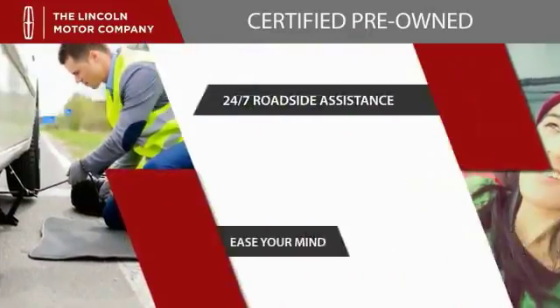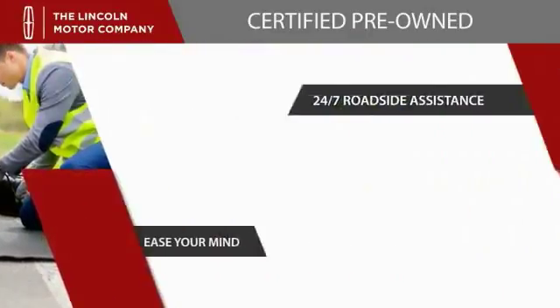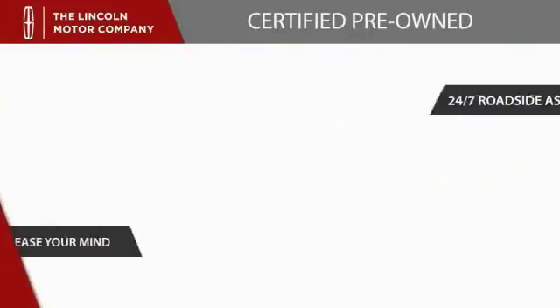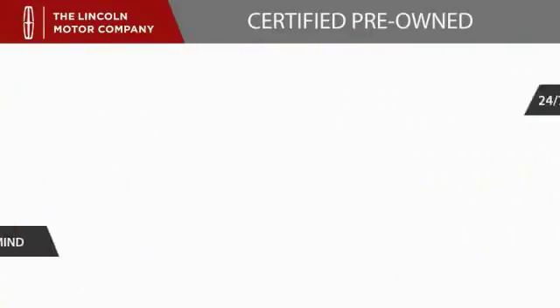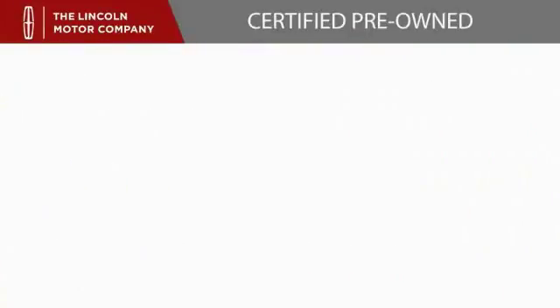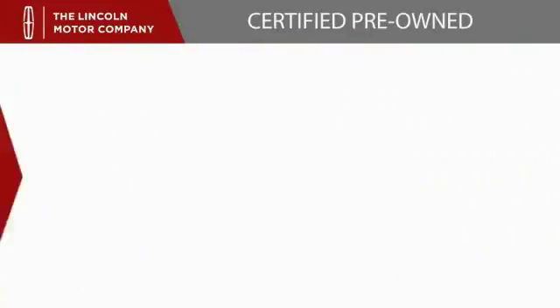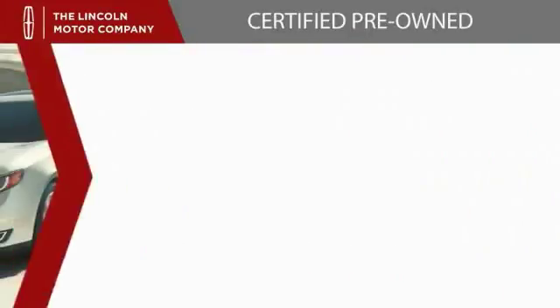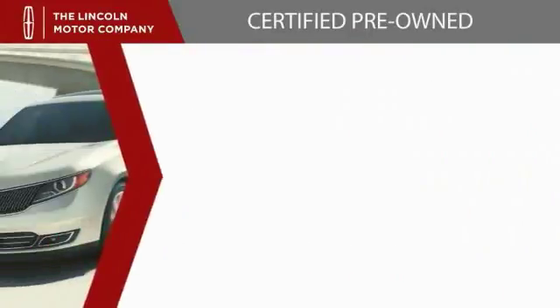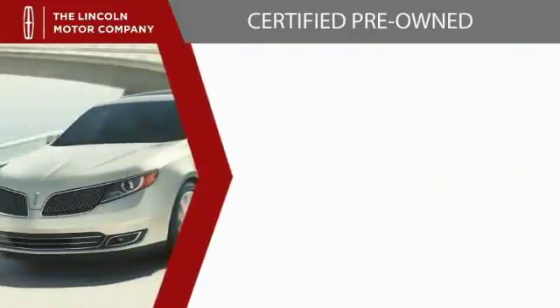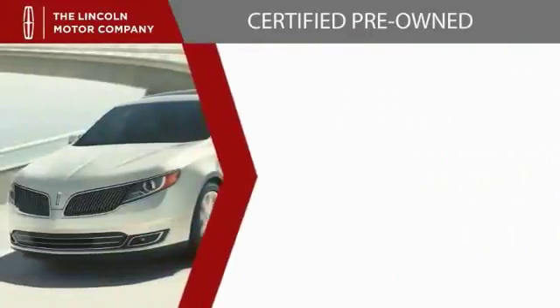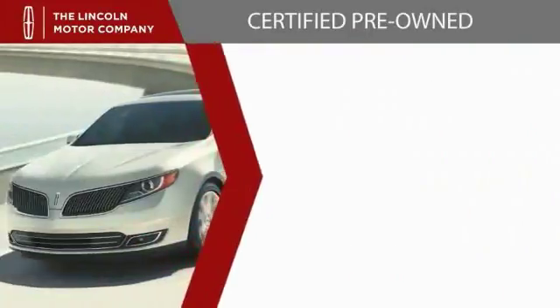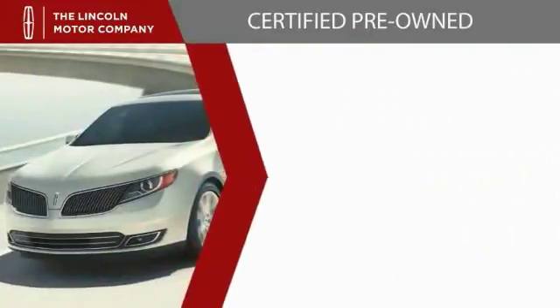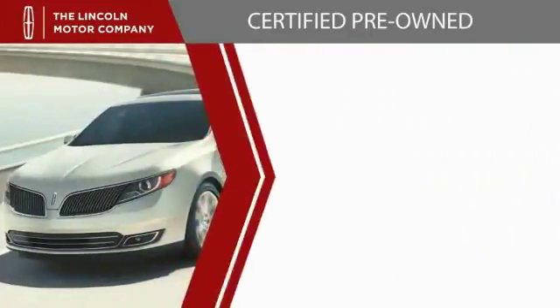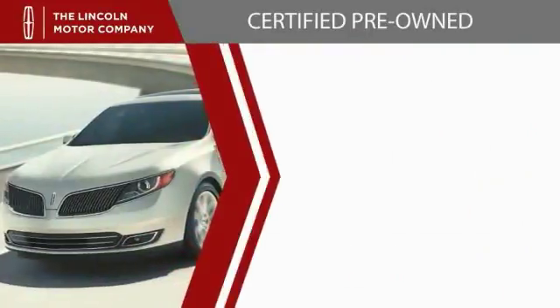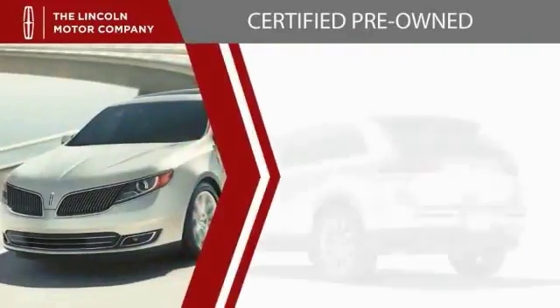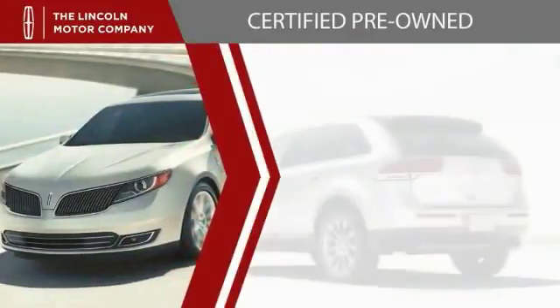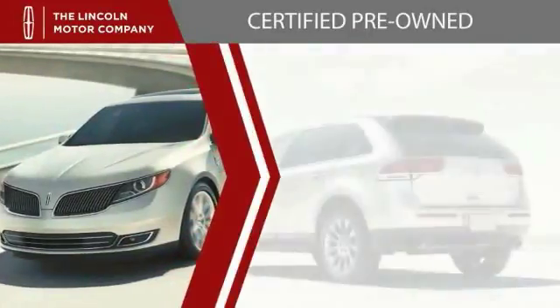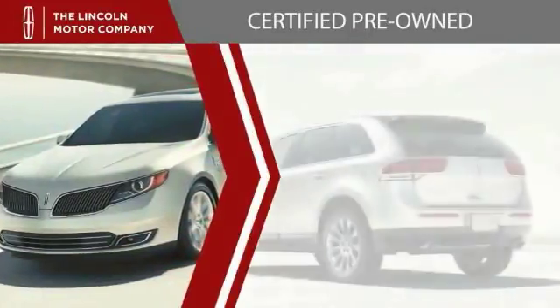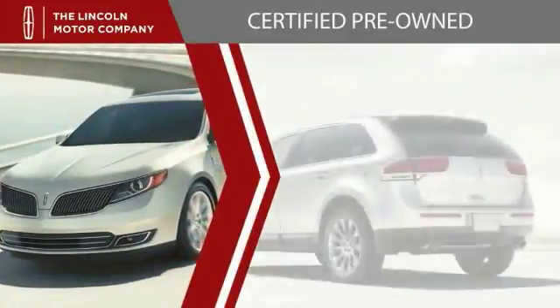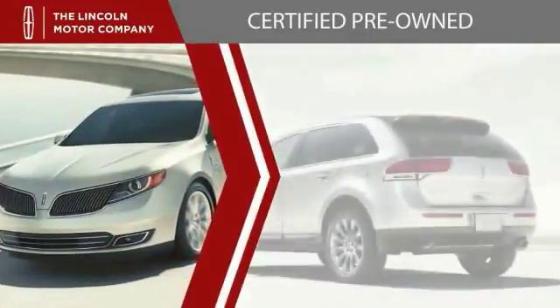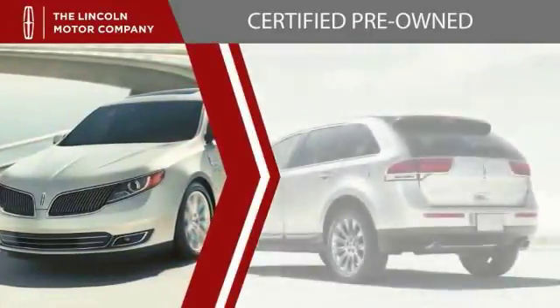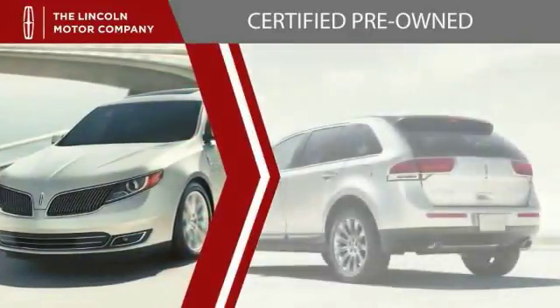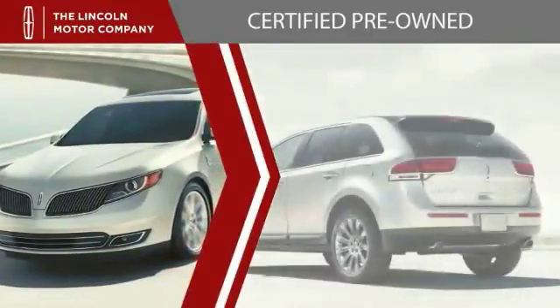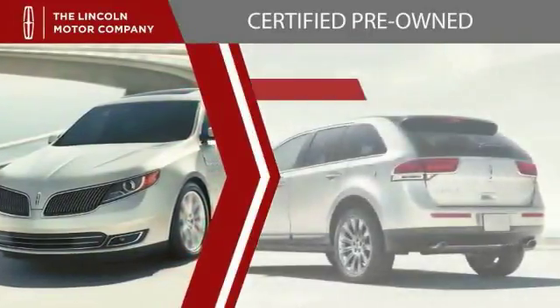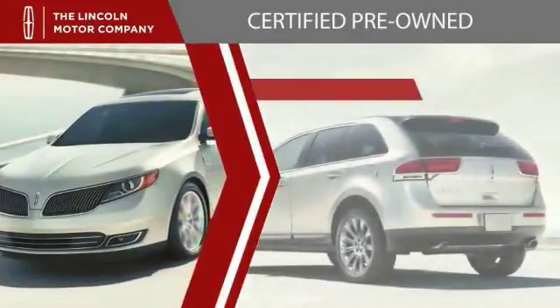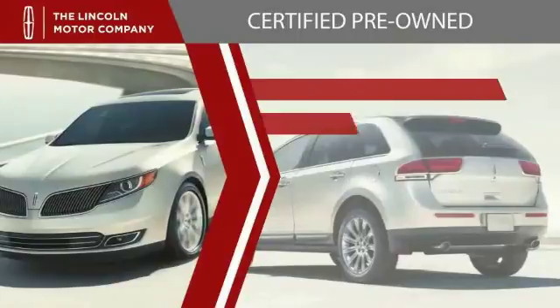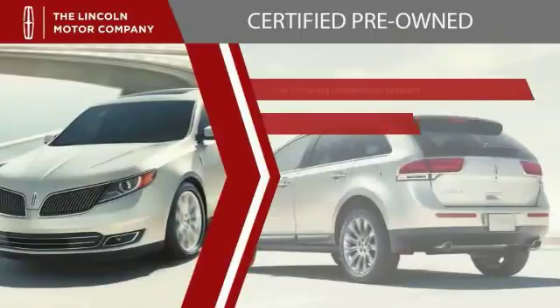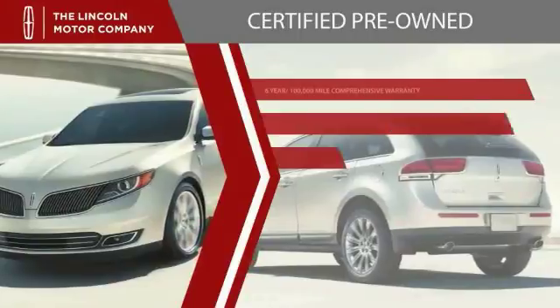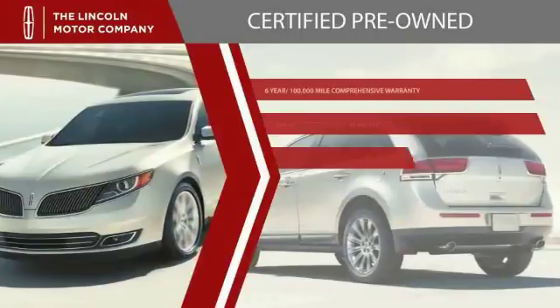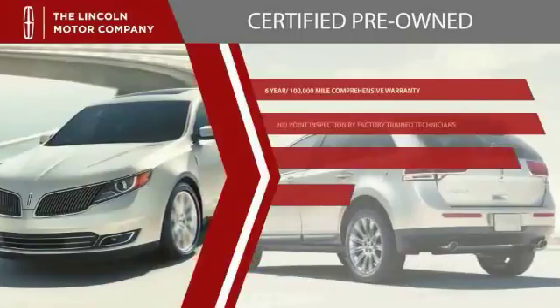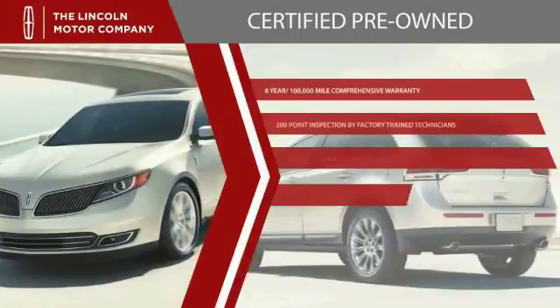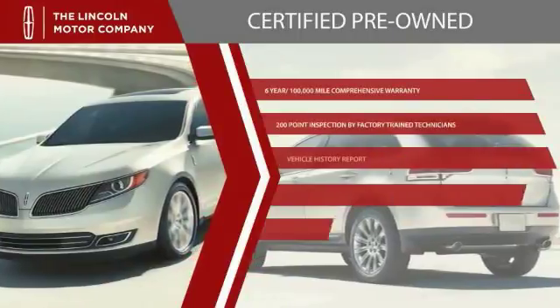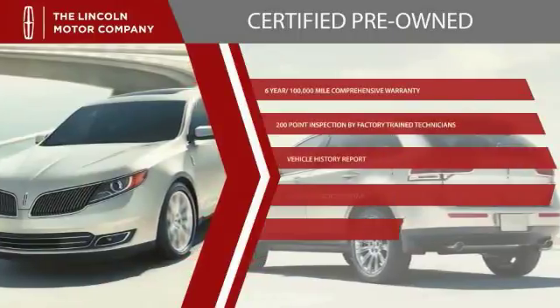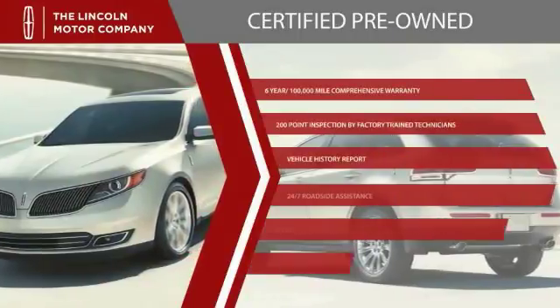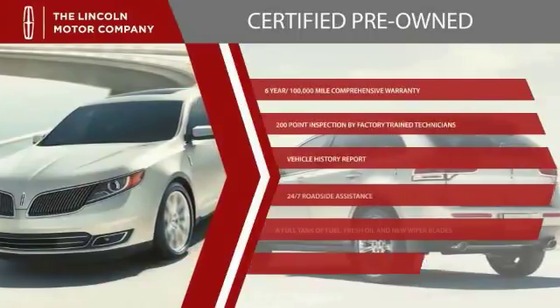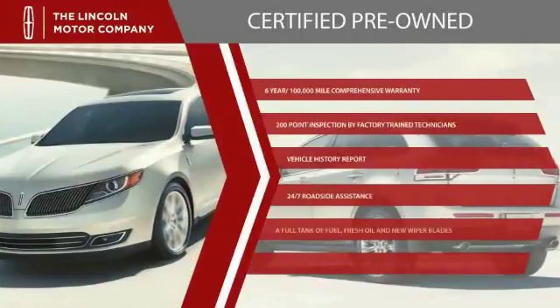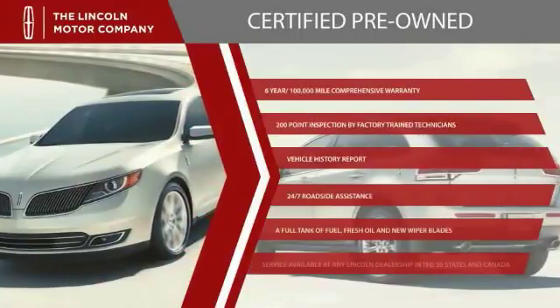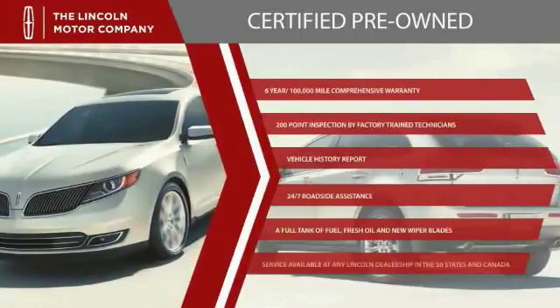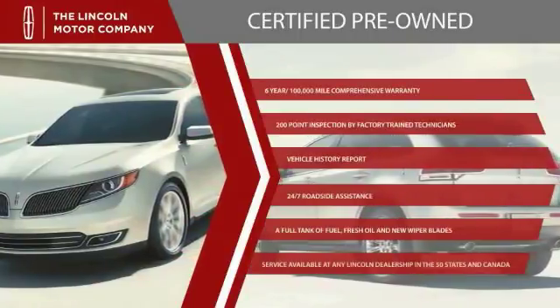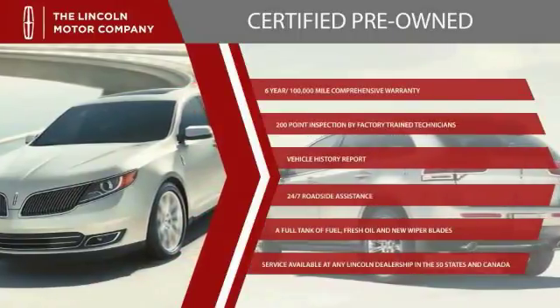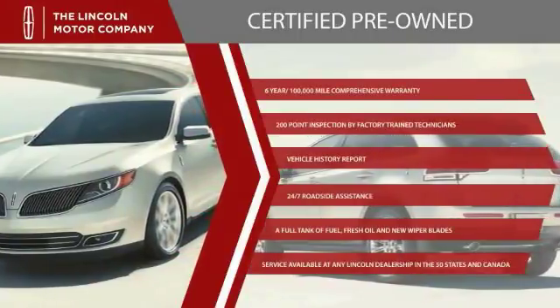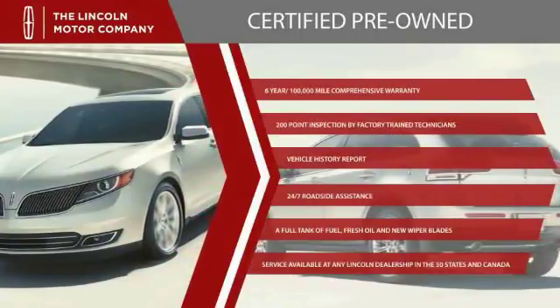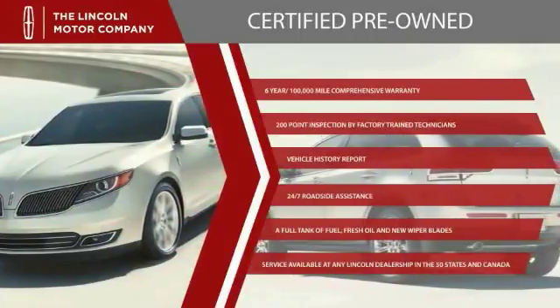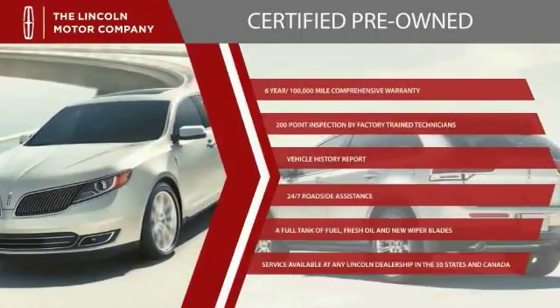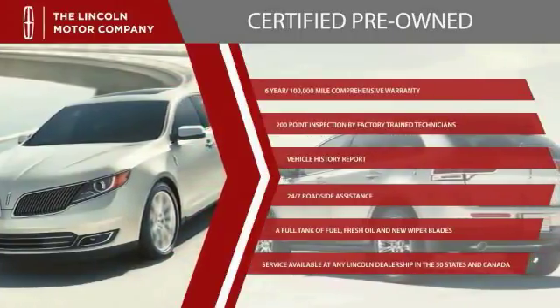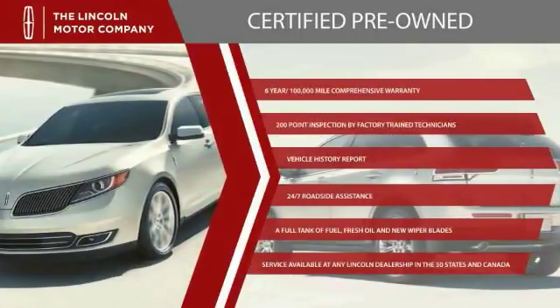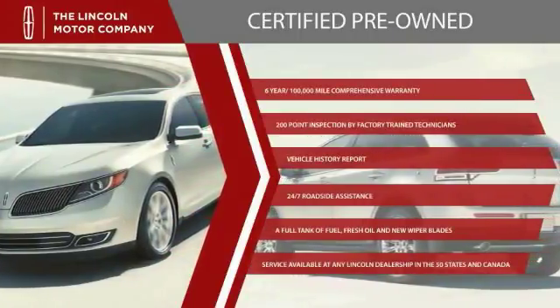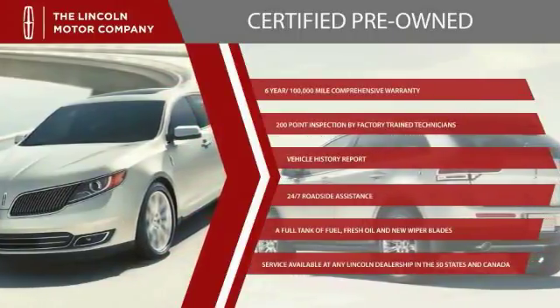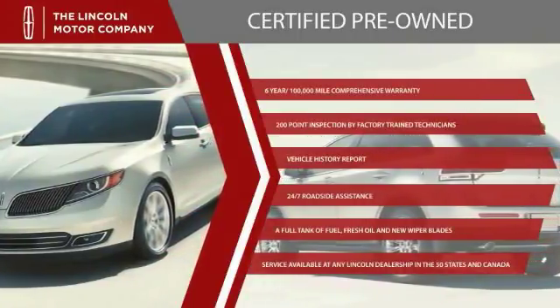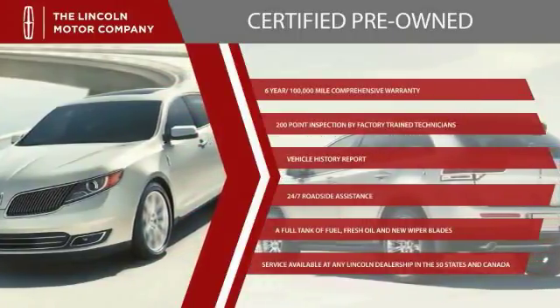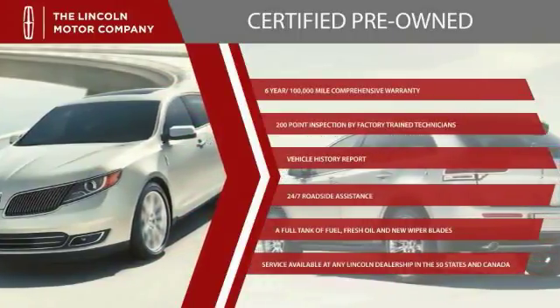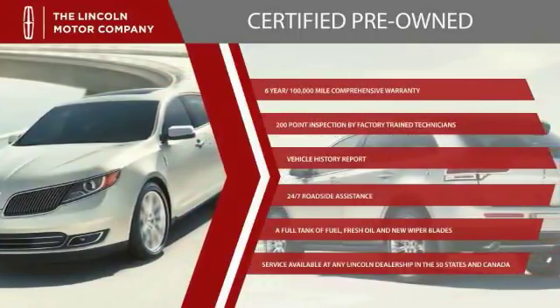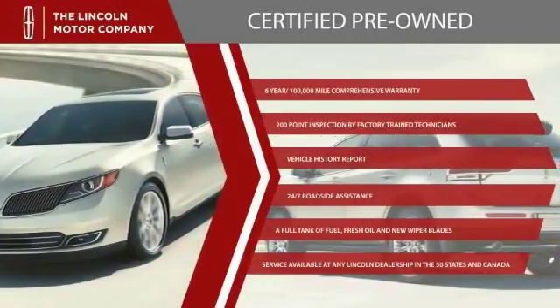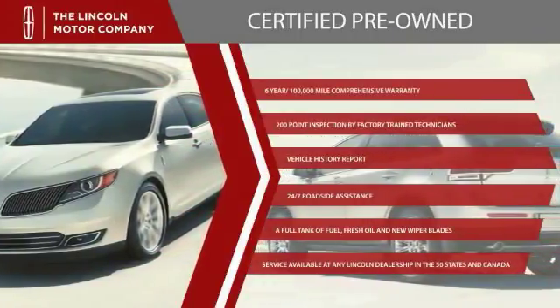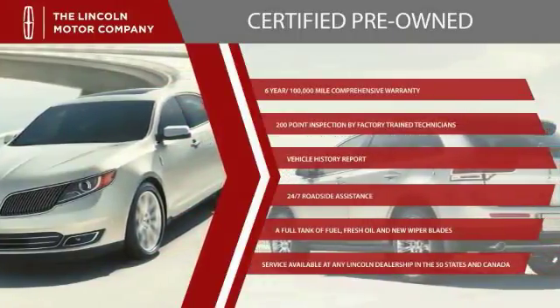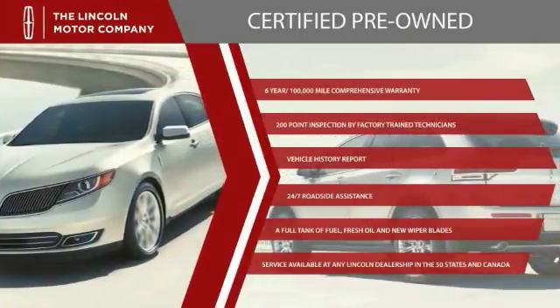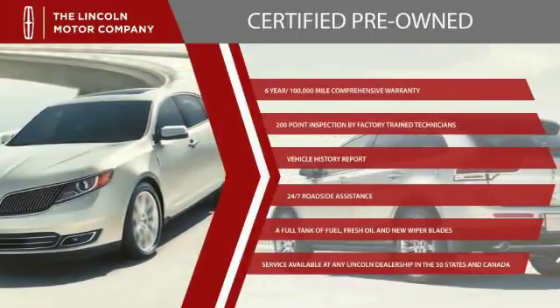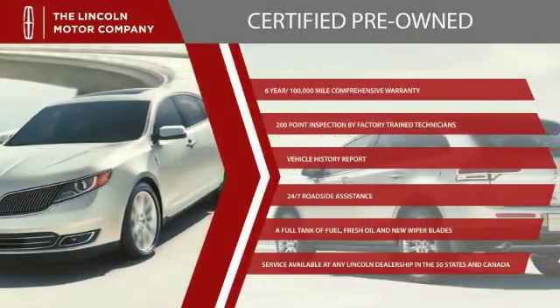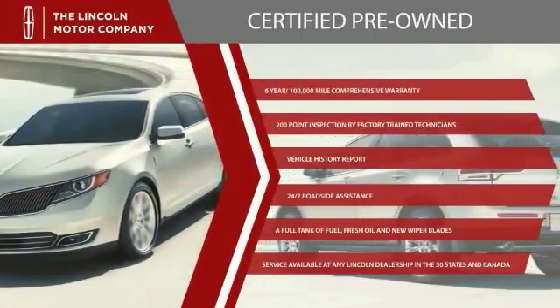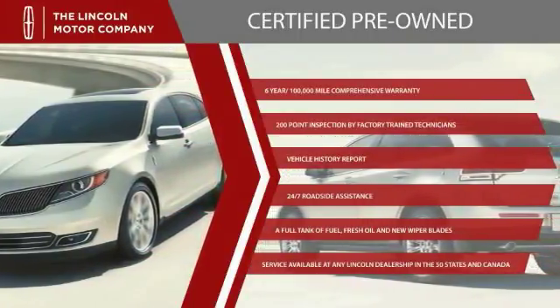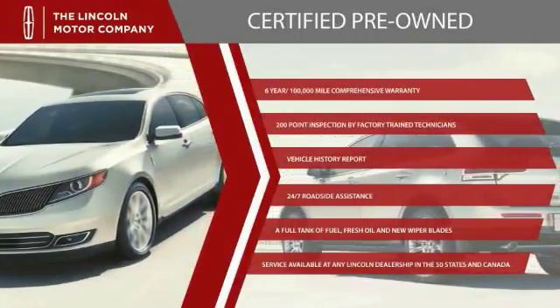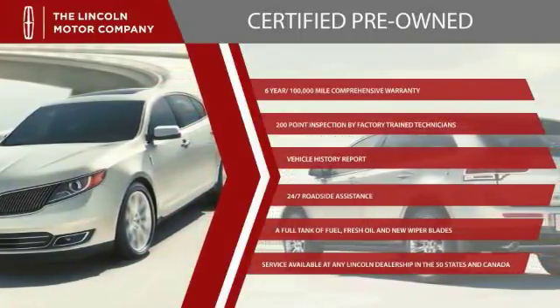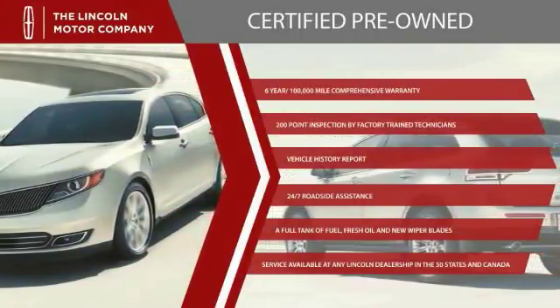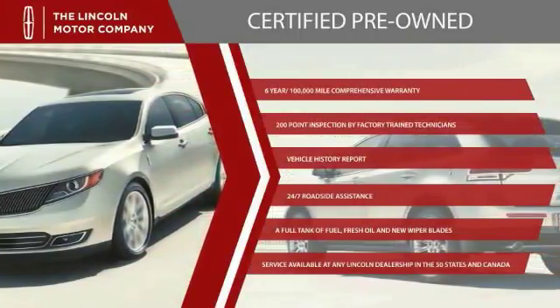Check out your local Lincoln dealer today to find out all the other benefits buying a Lincoln certified vehicle can offer you.